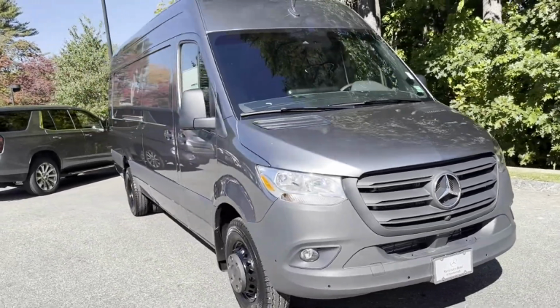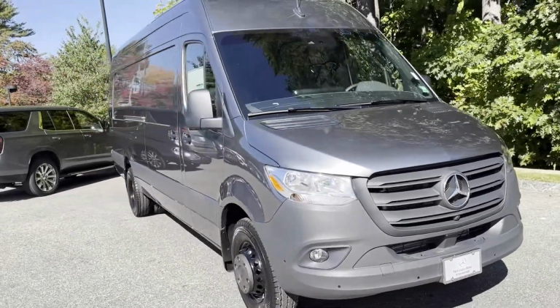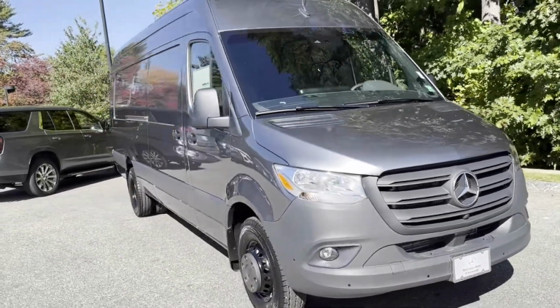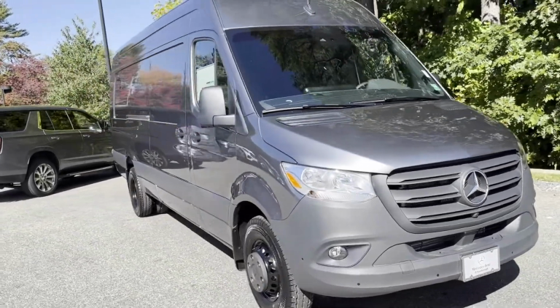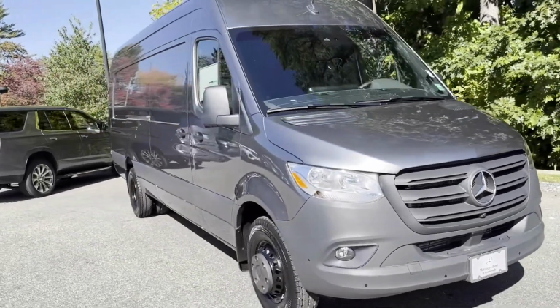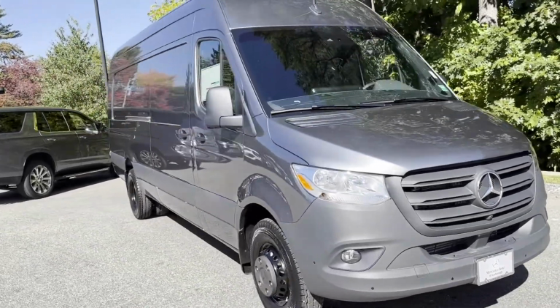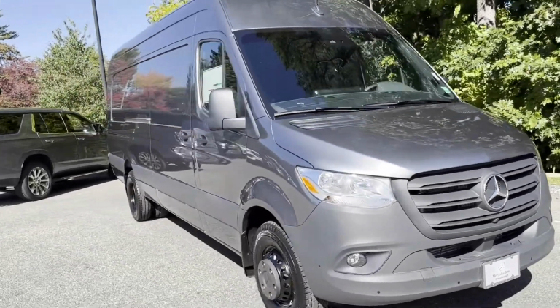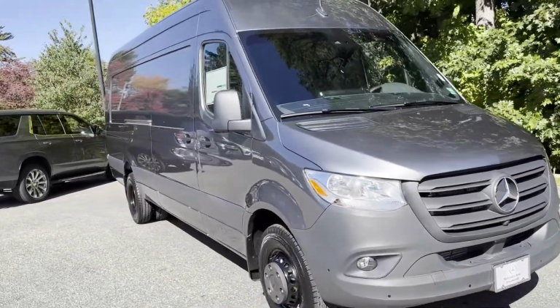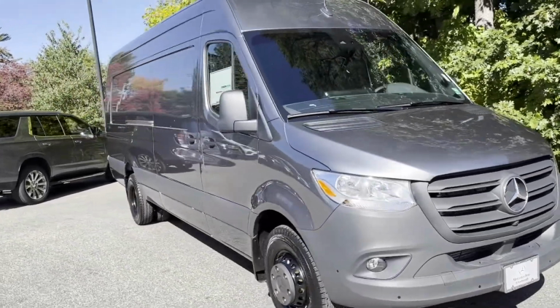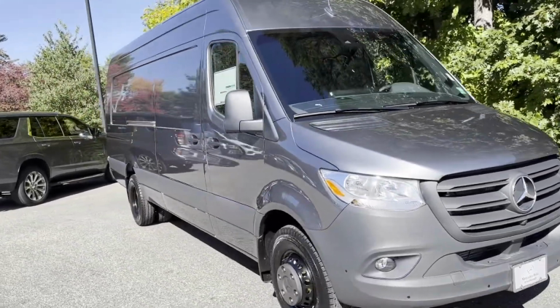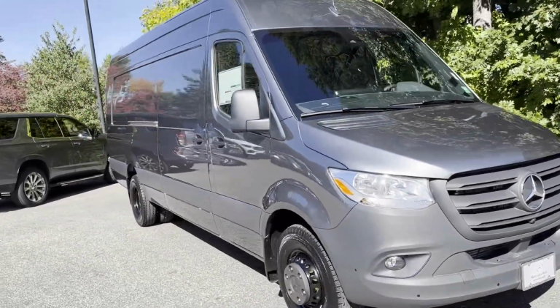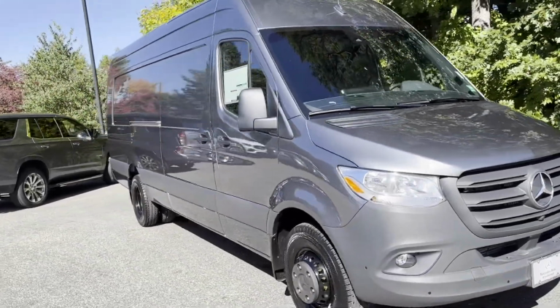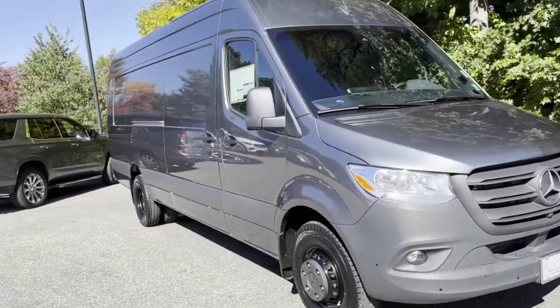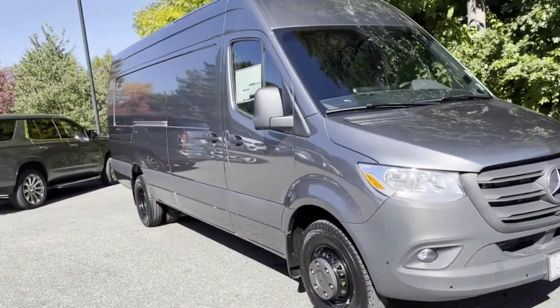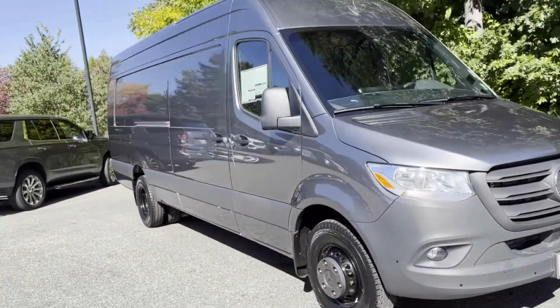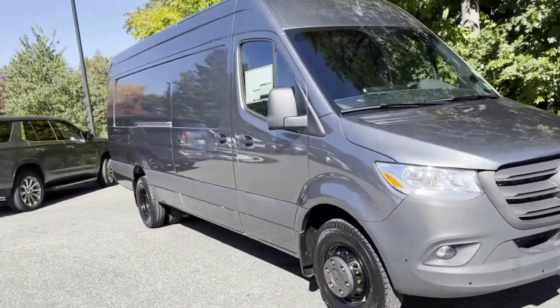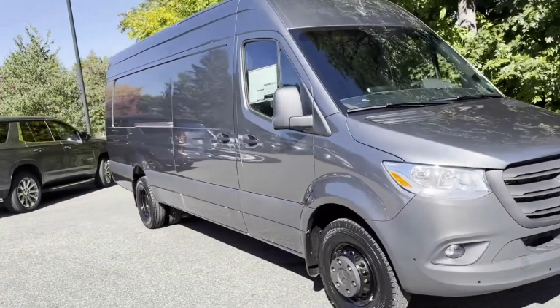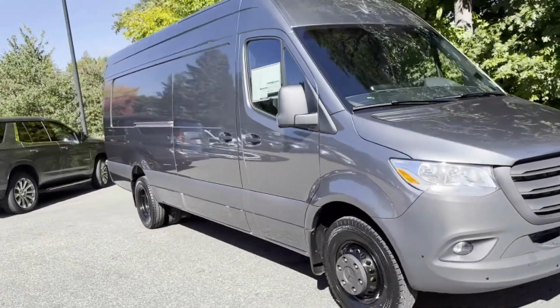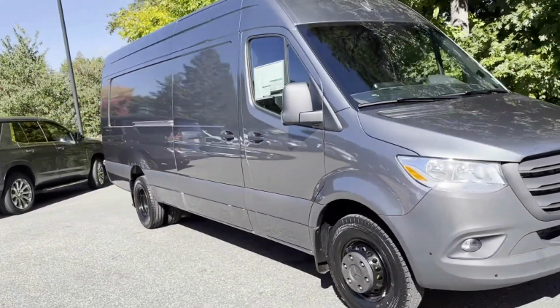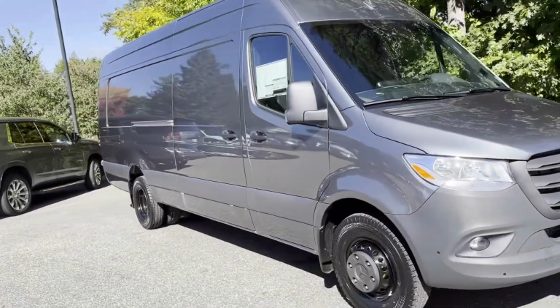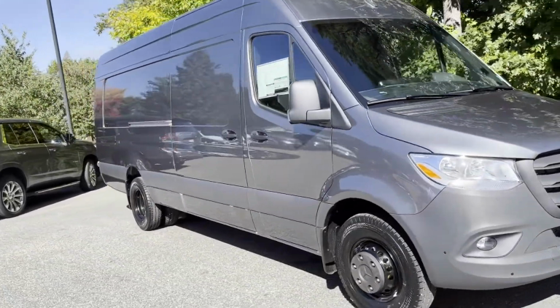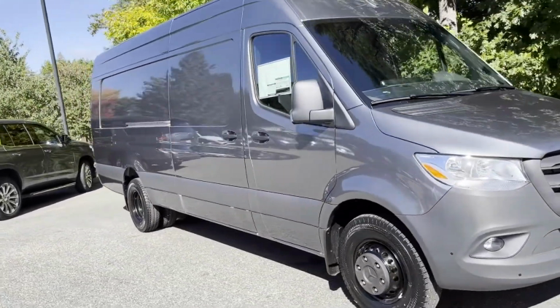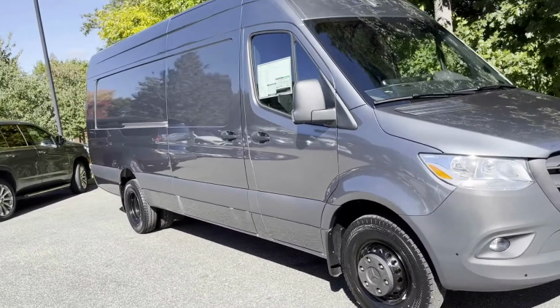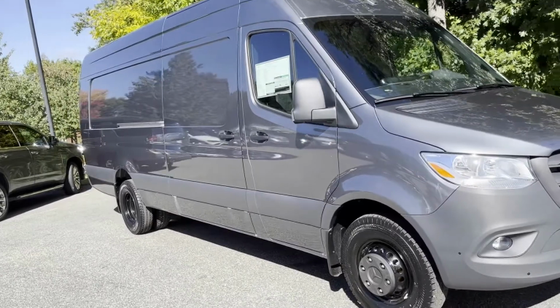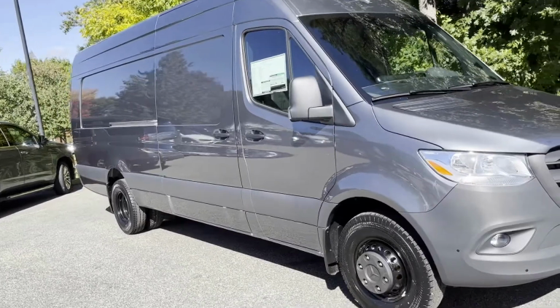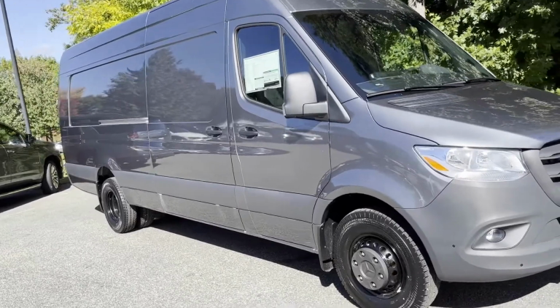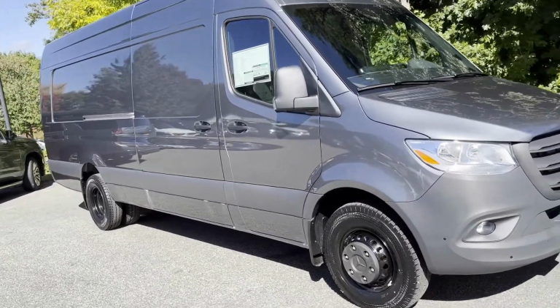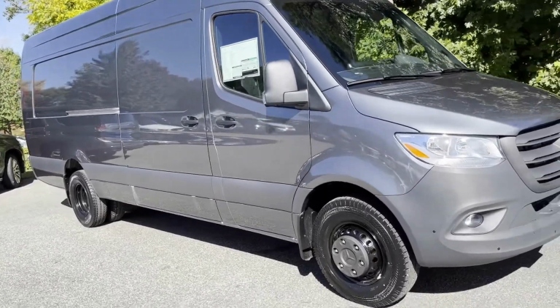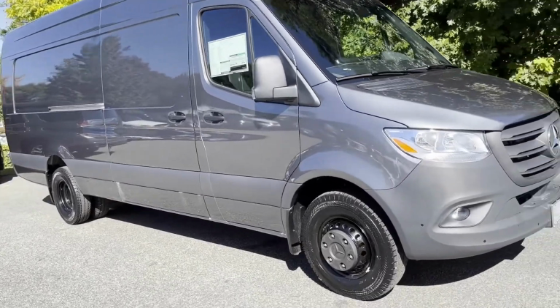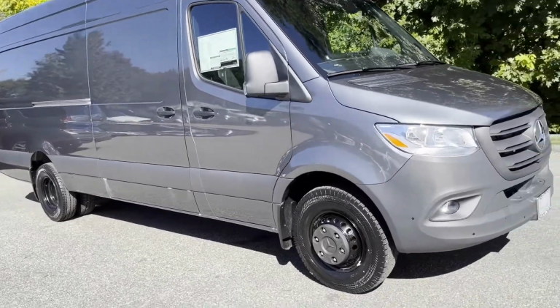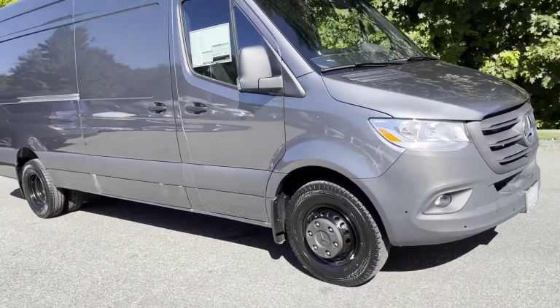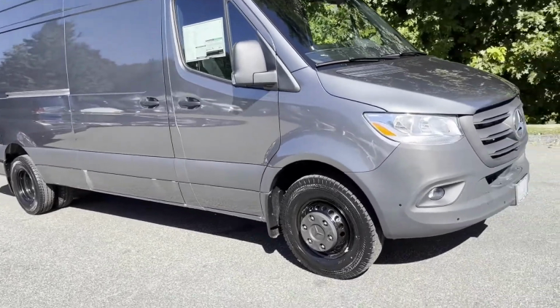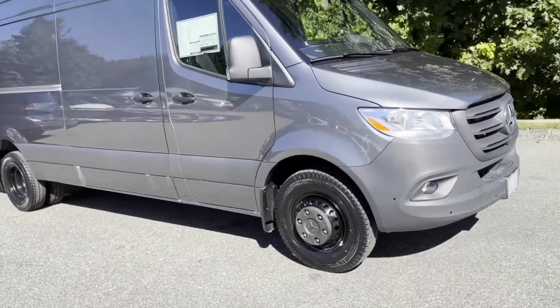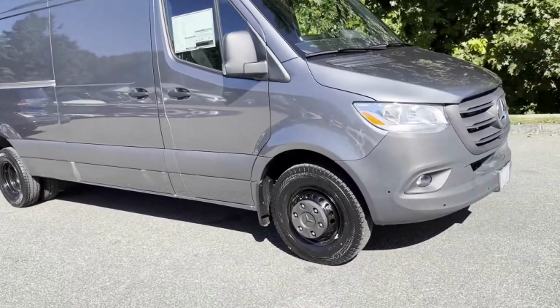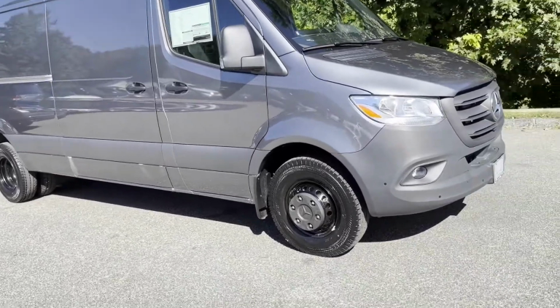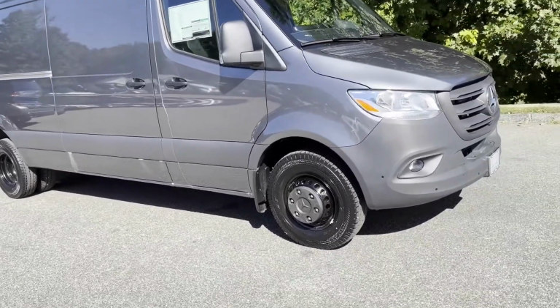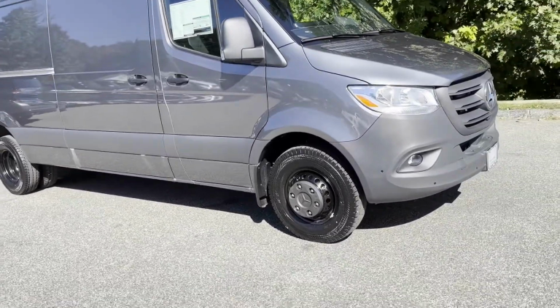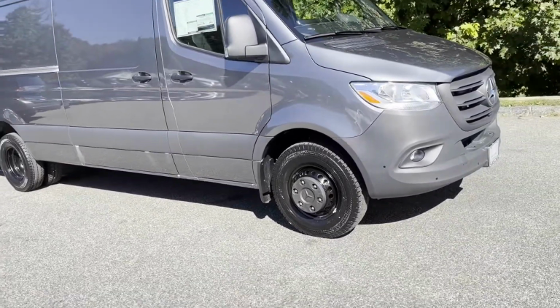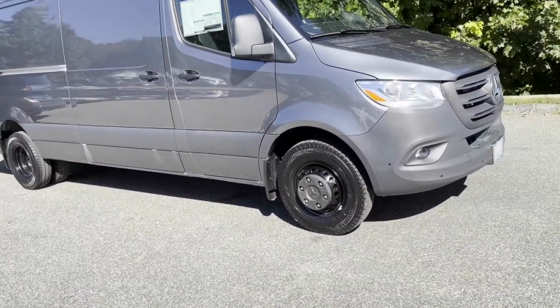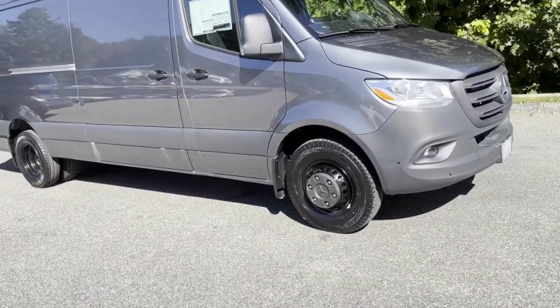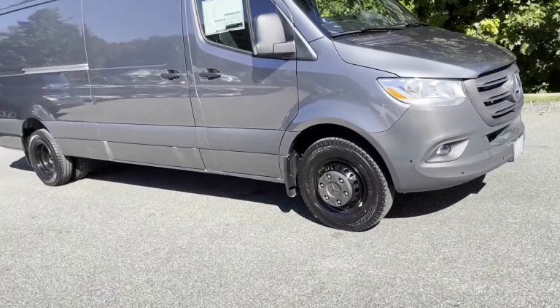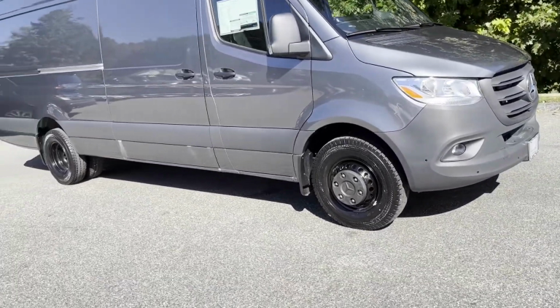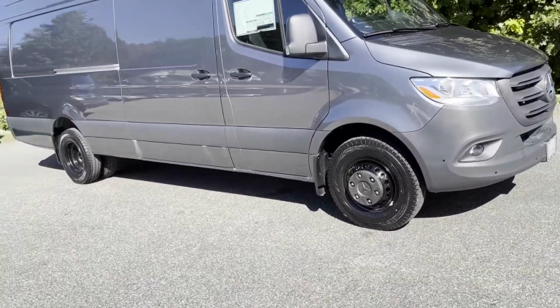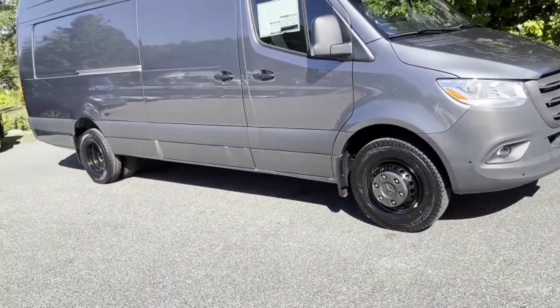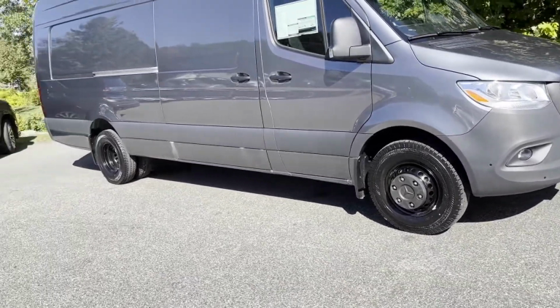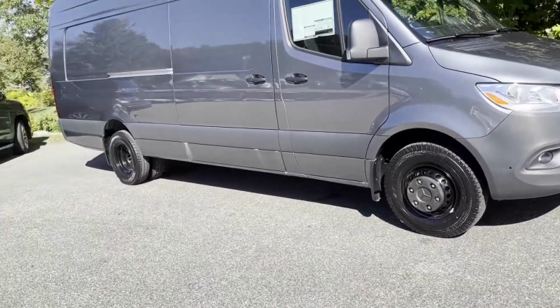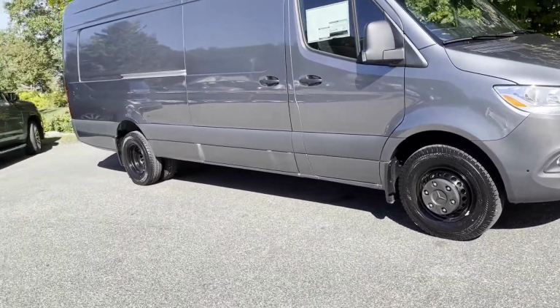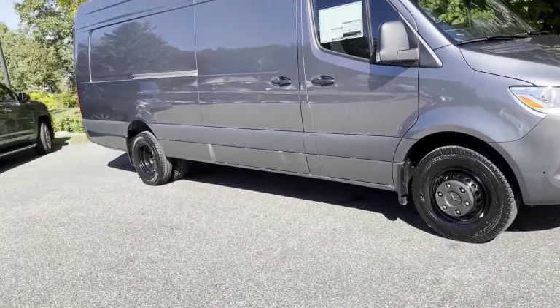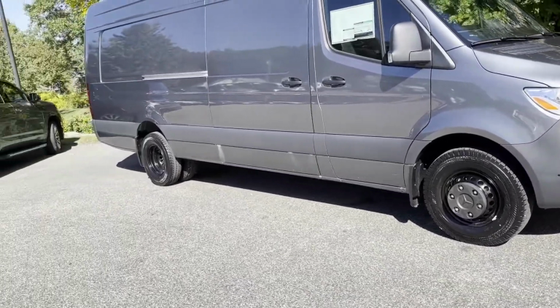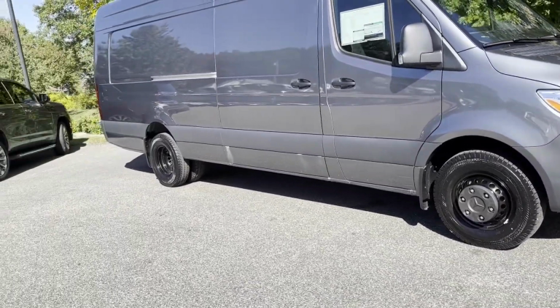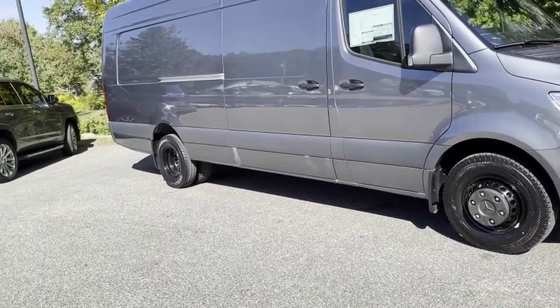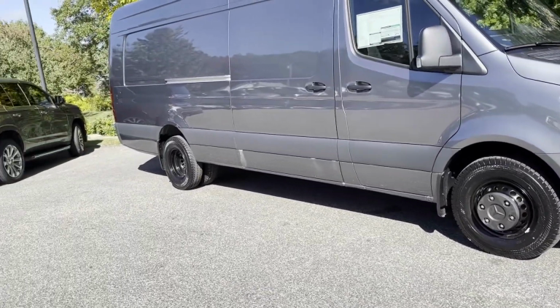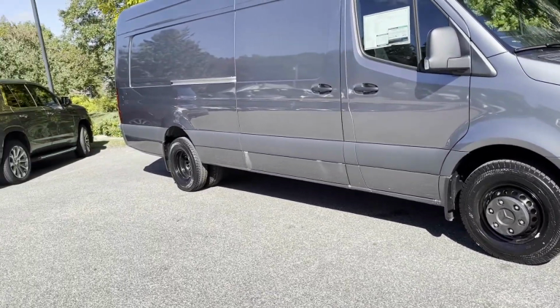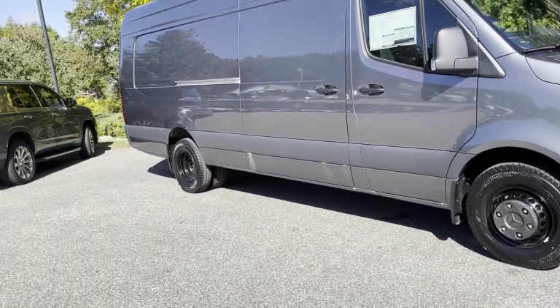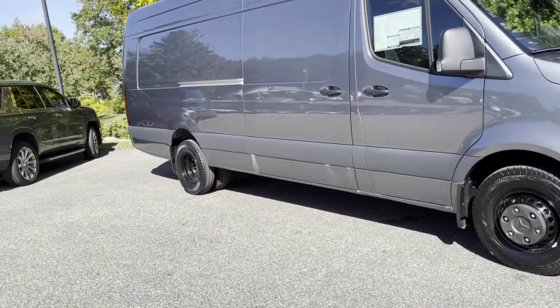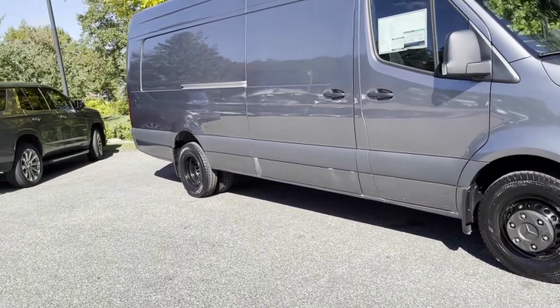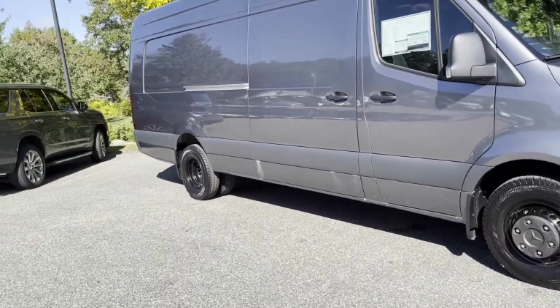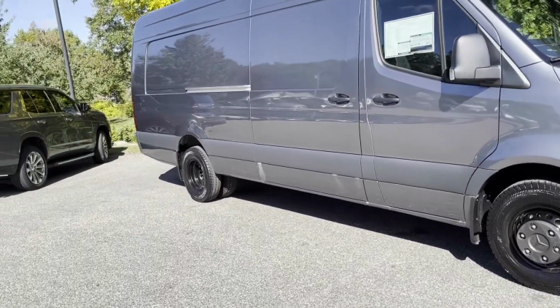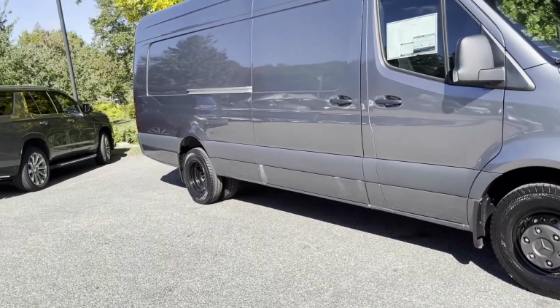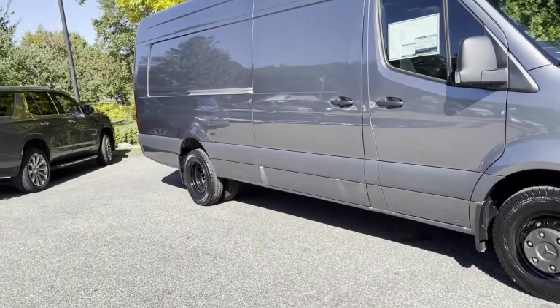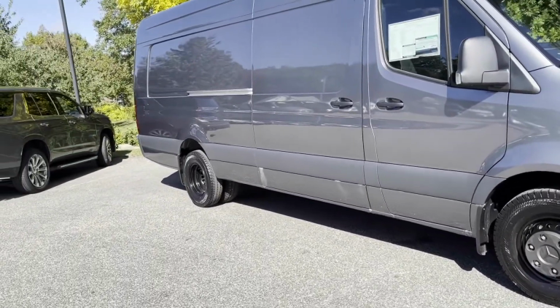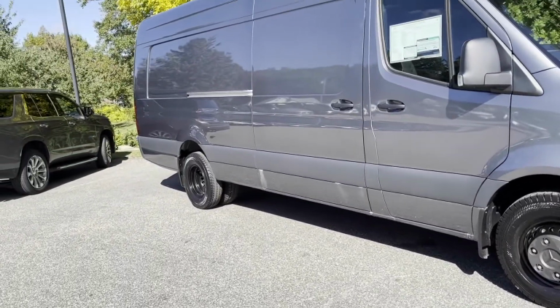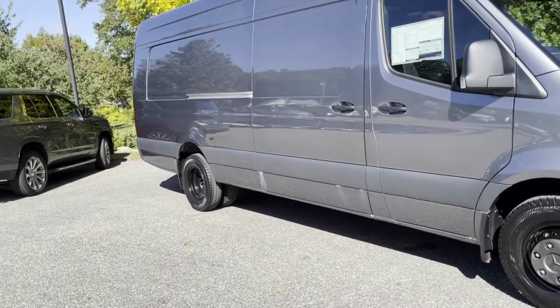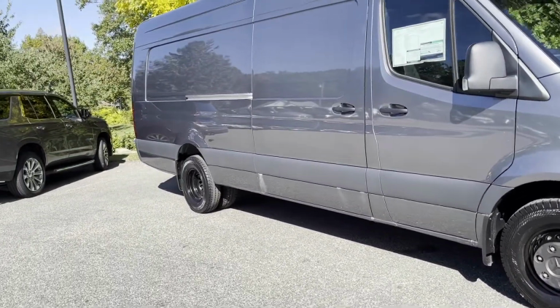Selenite gray metallic looks so good with the black painted wheels. Dual rear wheels.